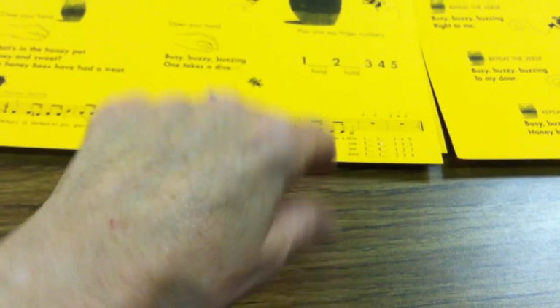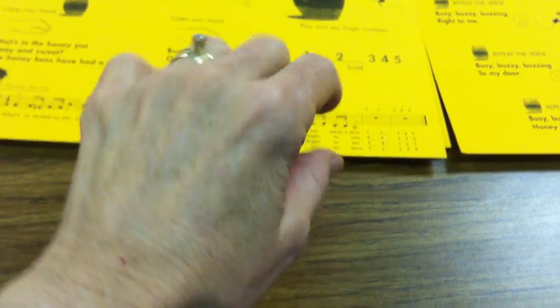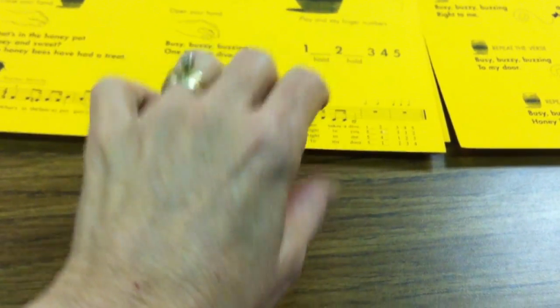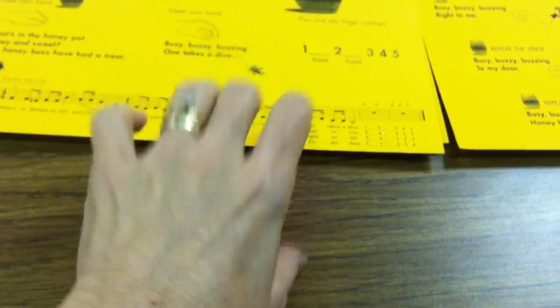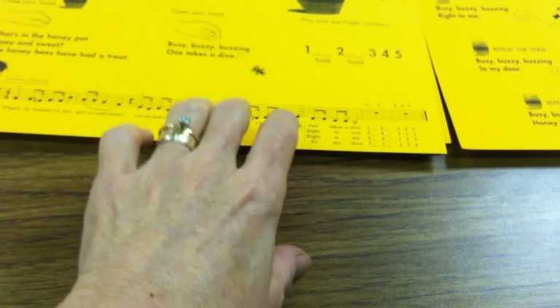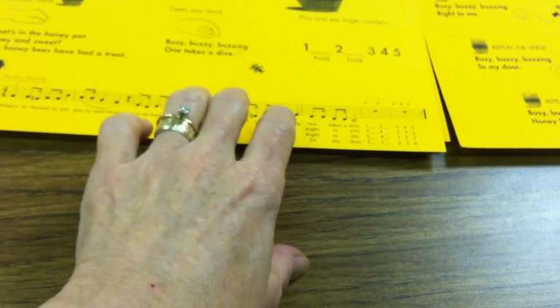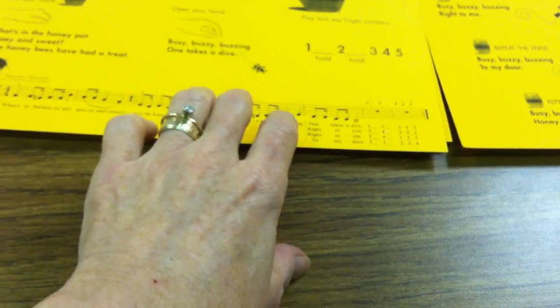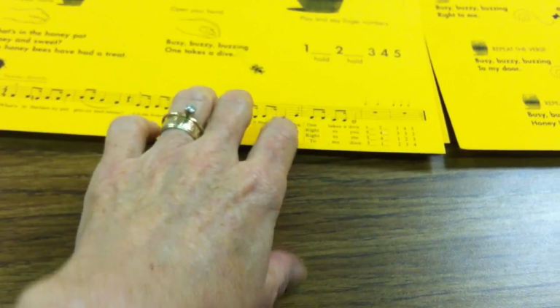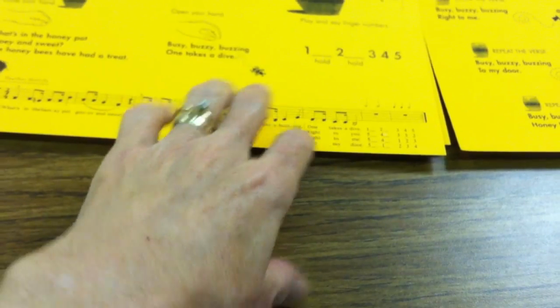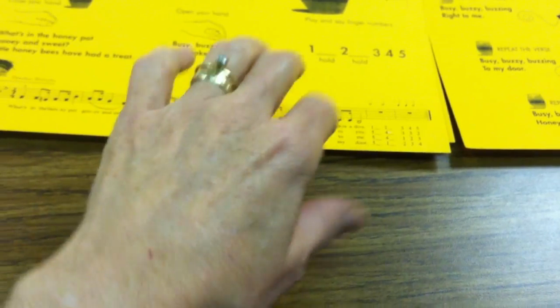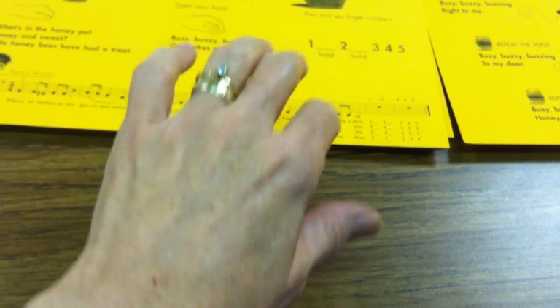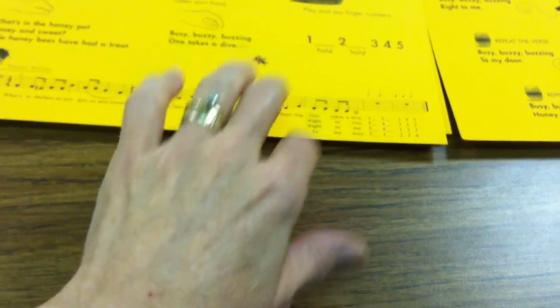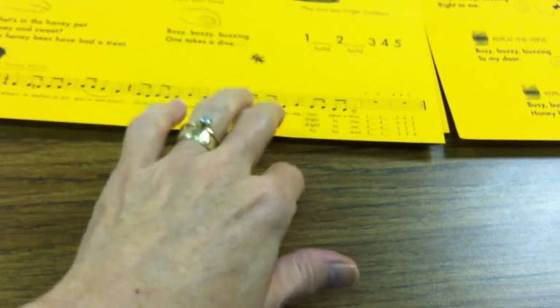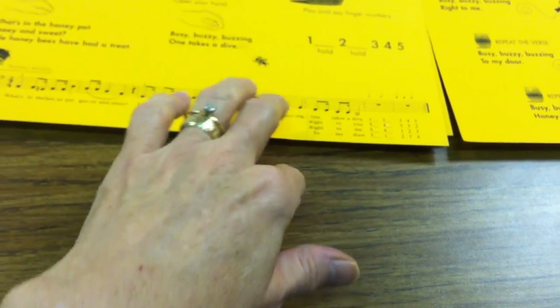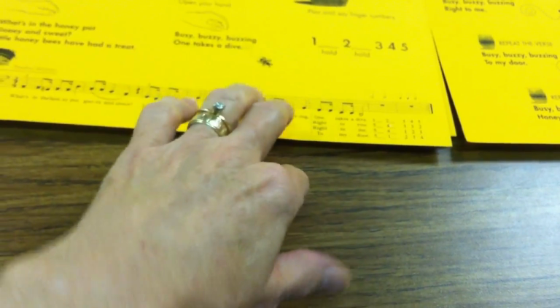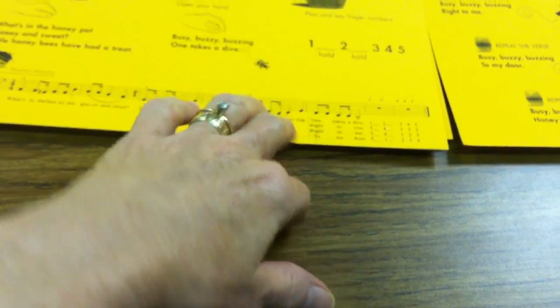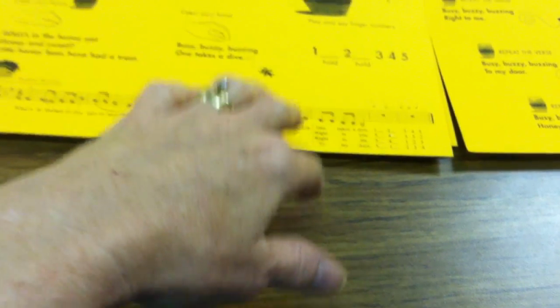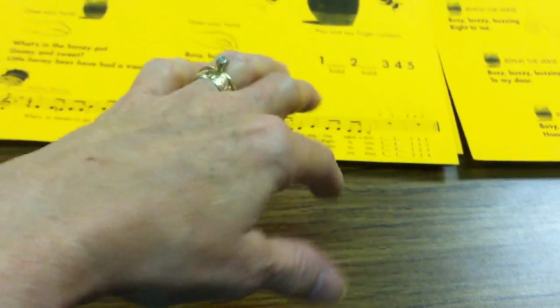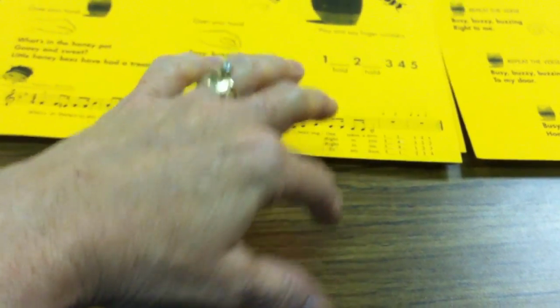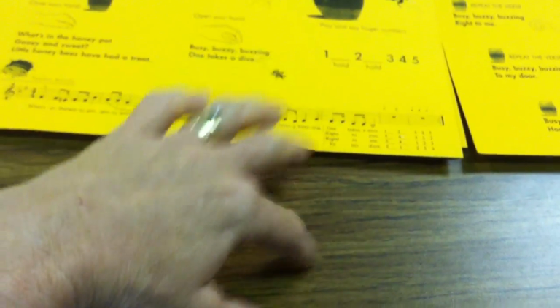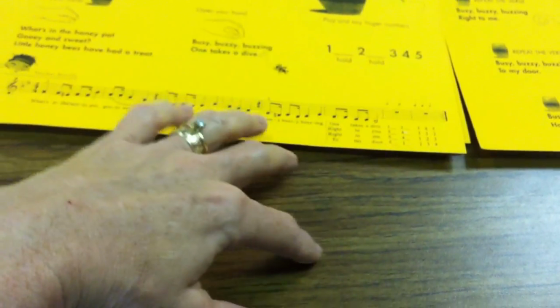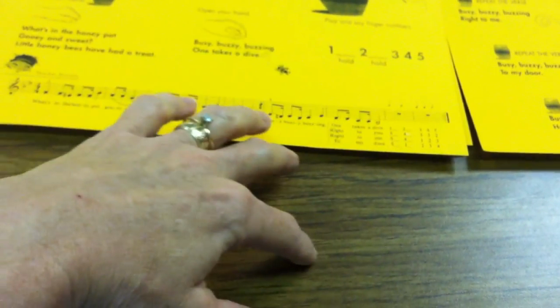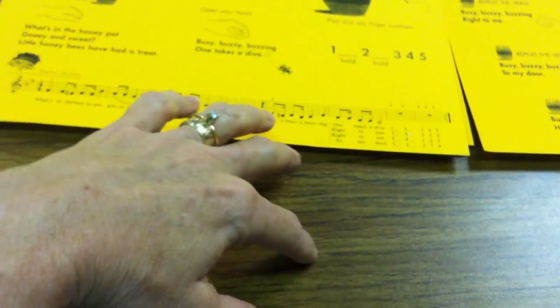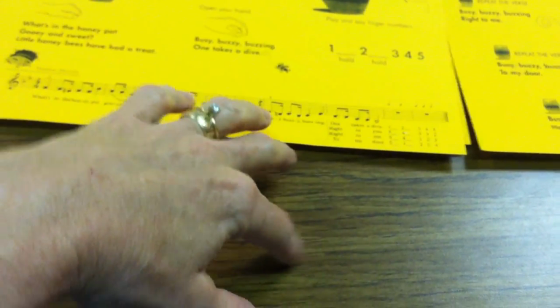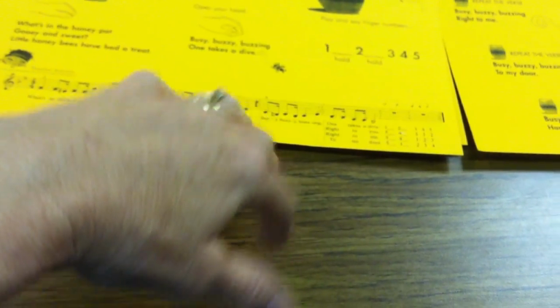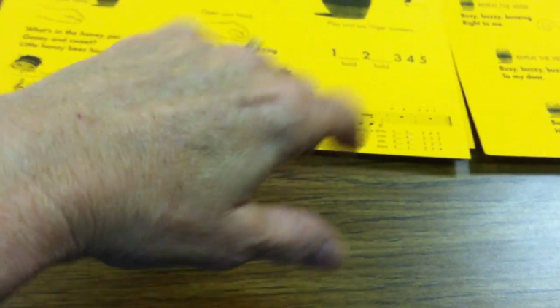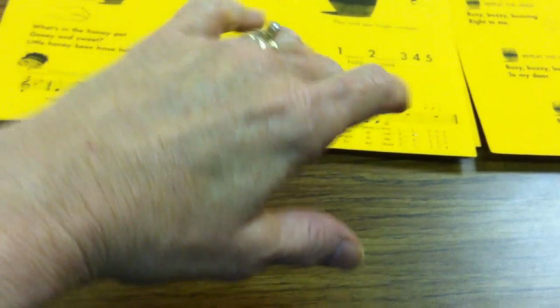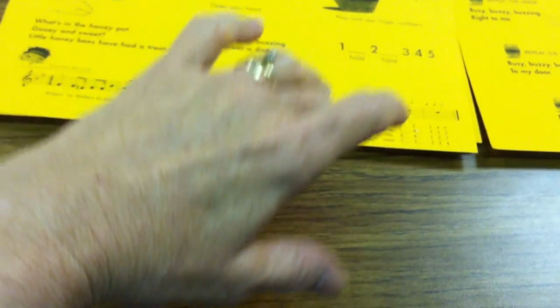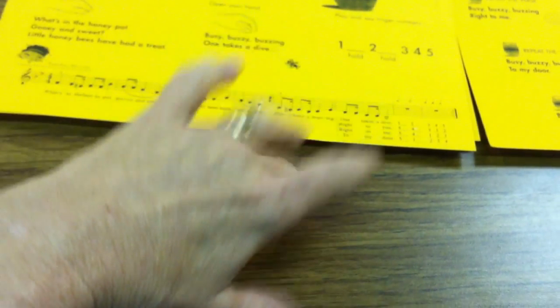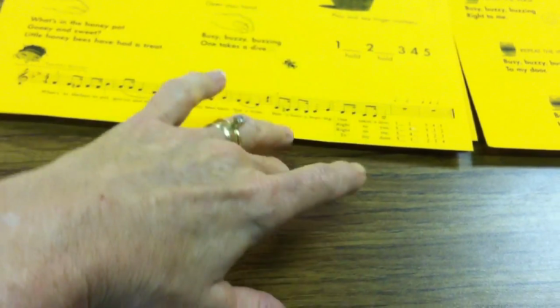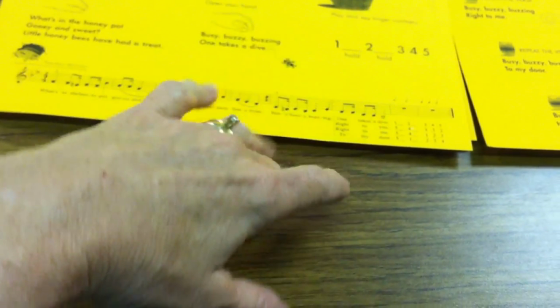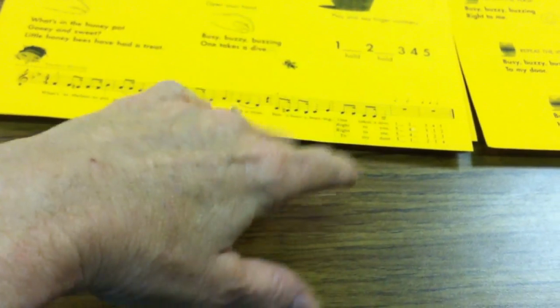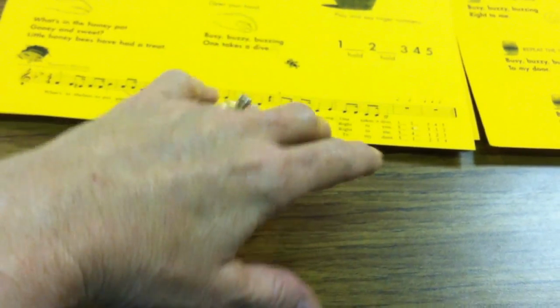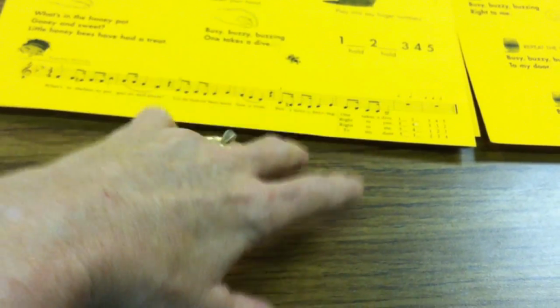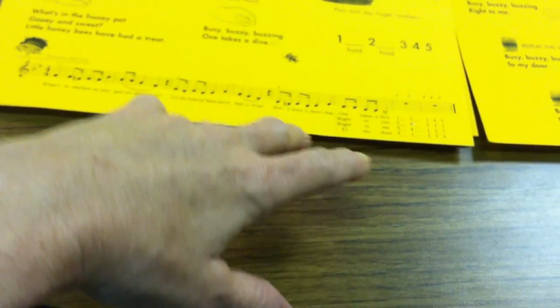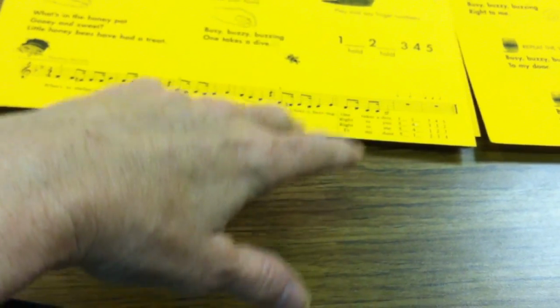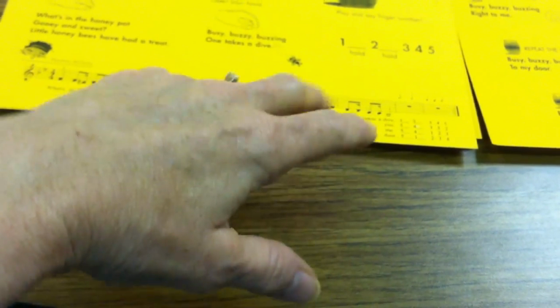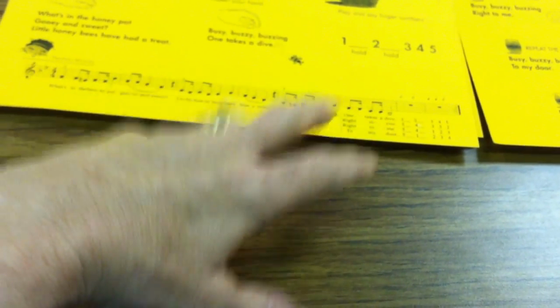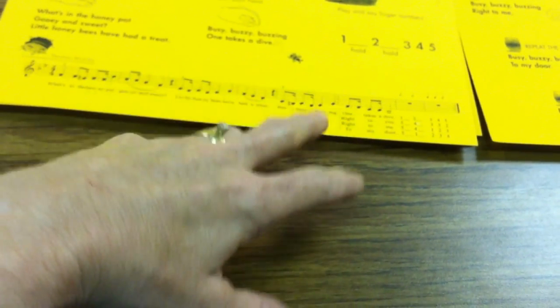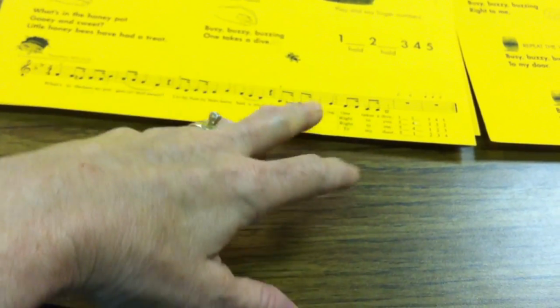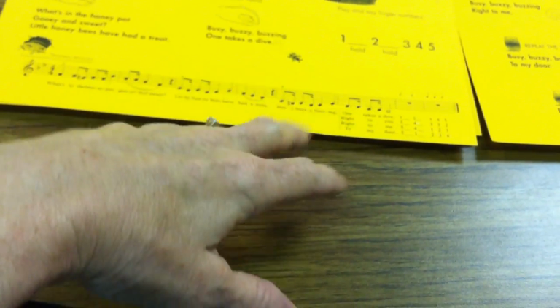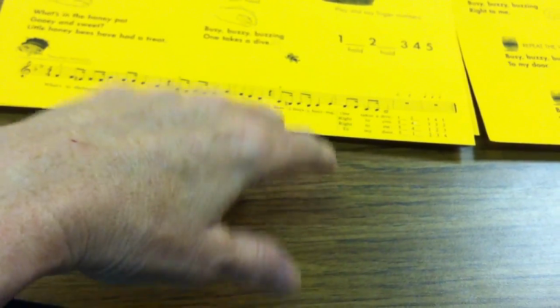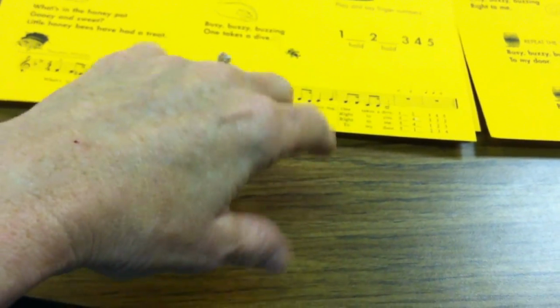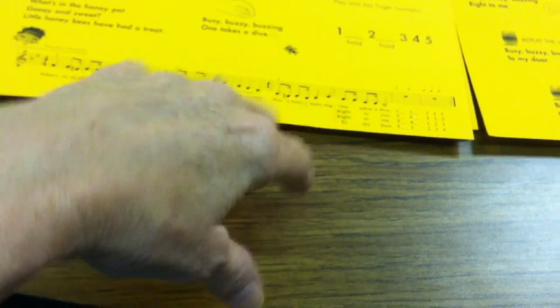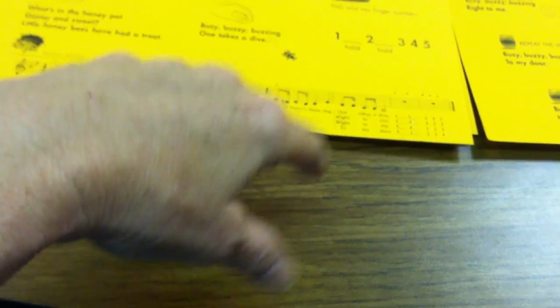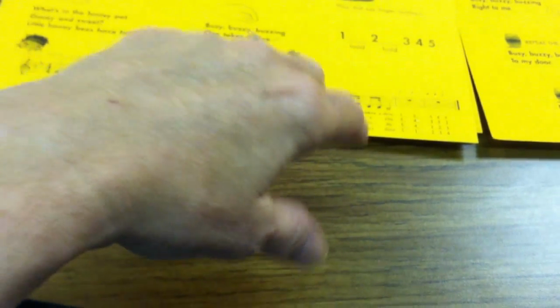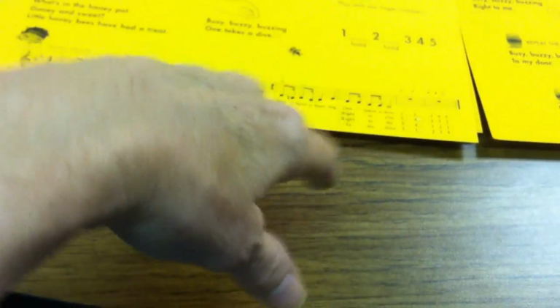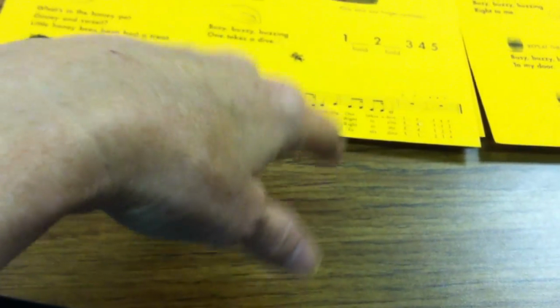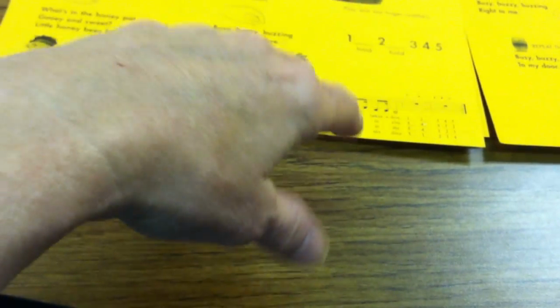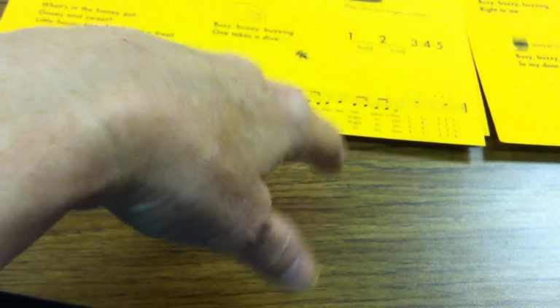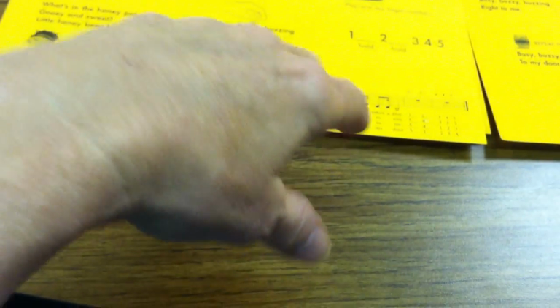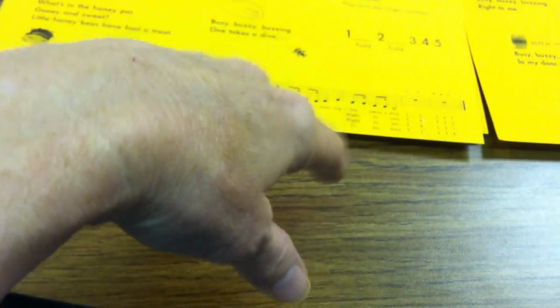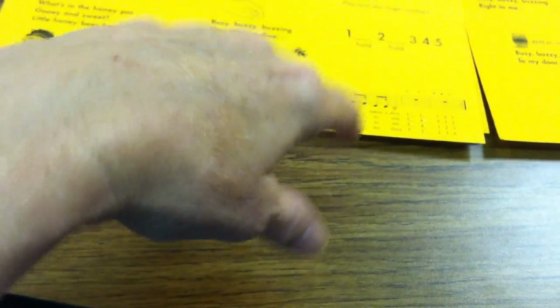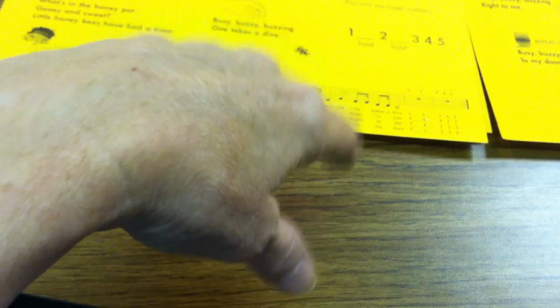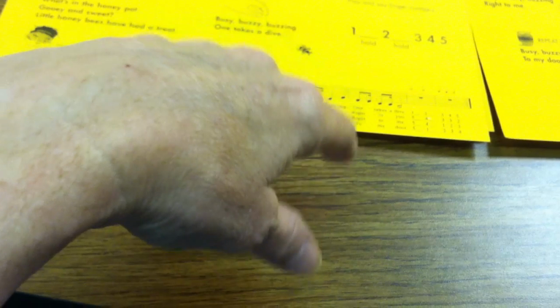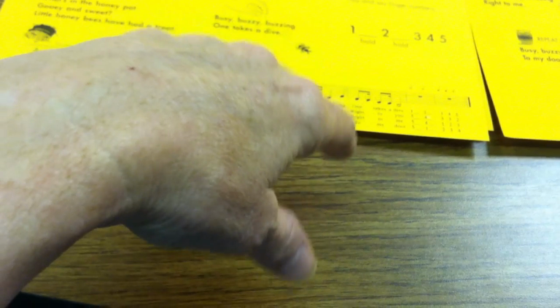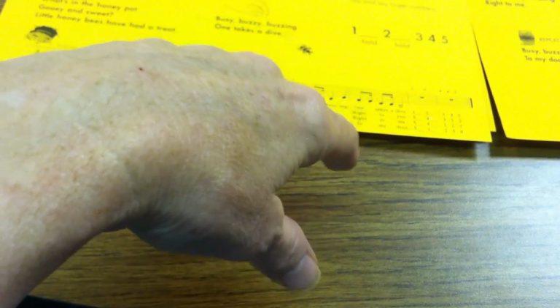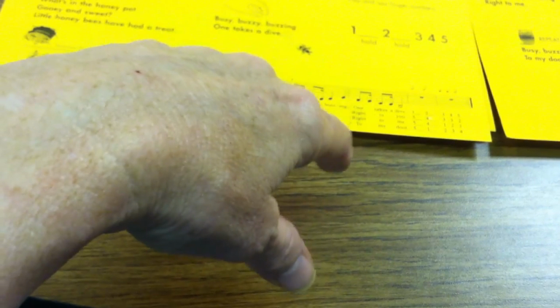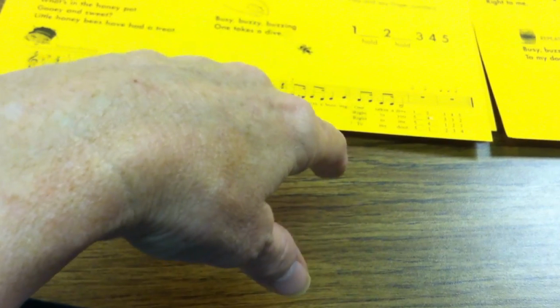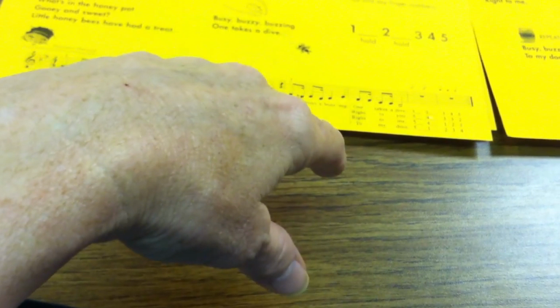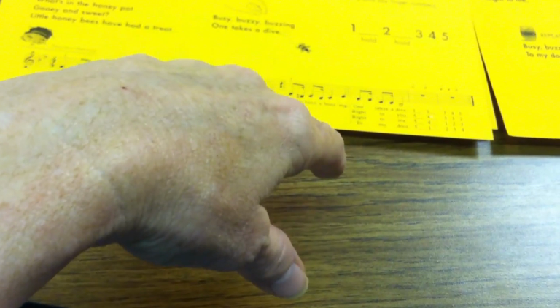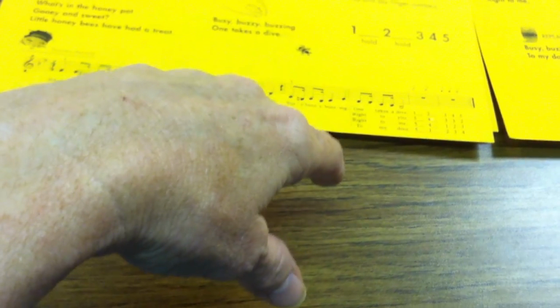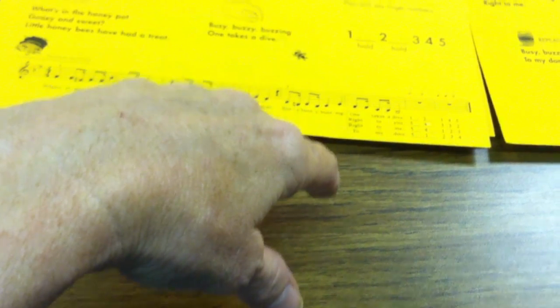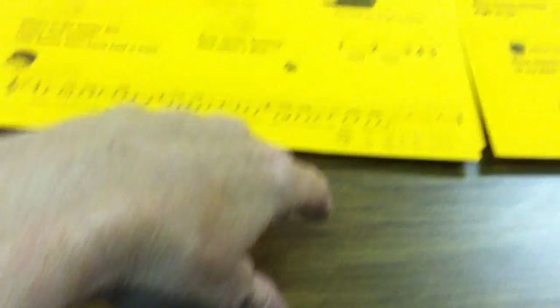With kind of a little bouncing, let those fingers just drop into the table with a very relaxed hand.